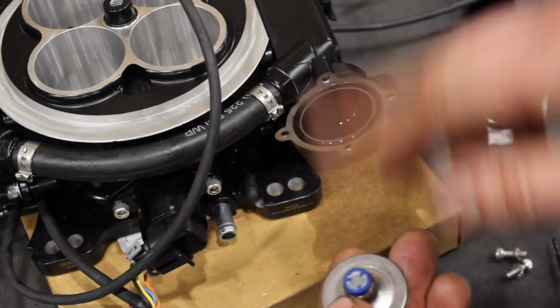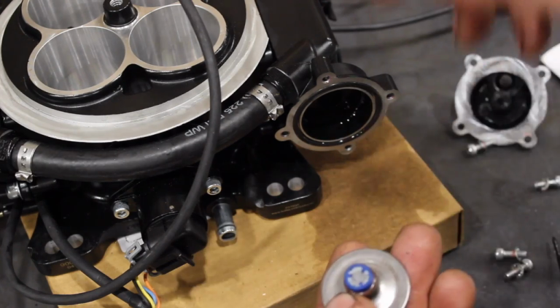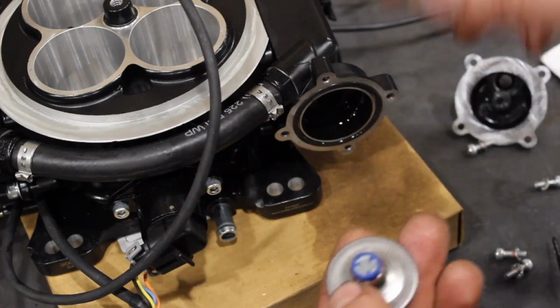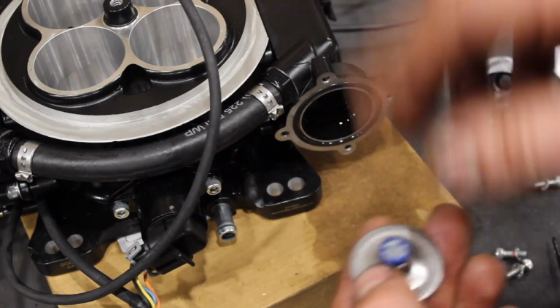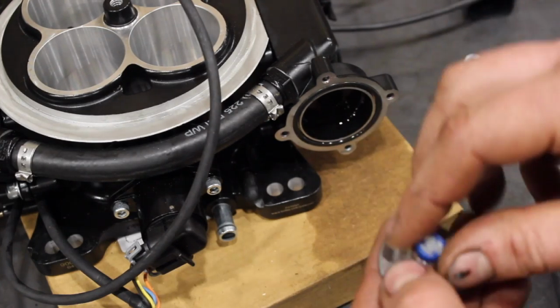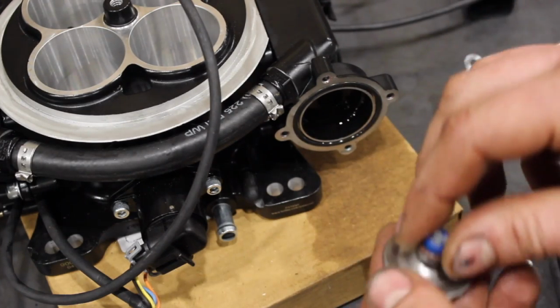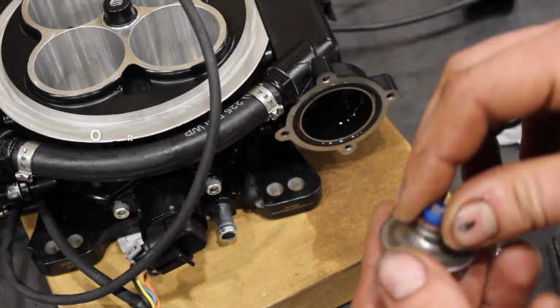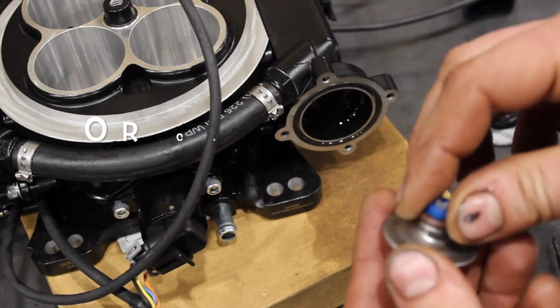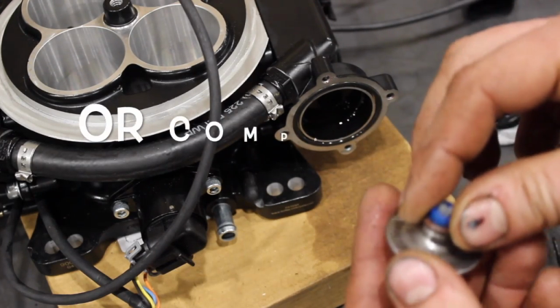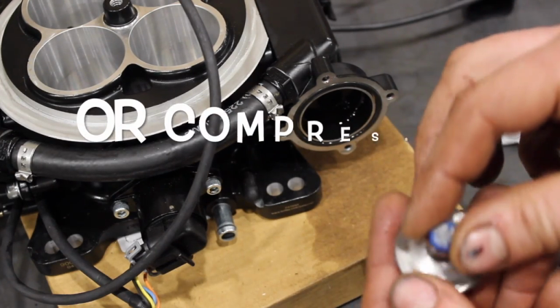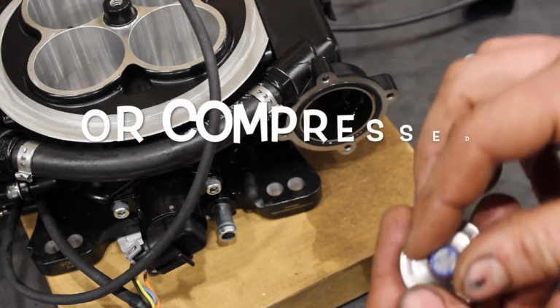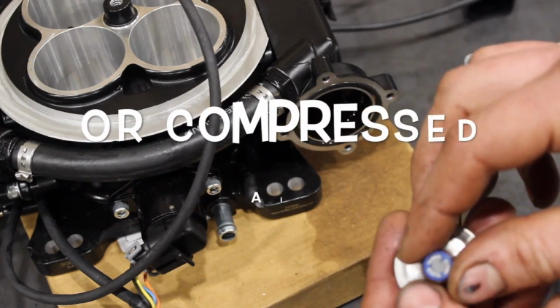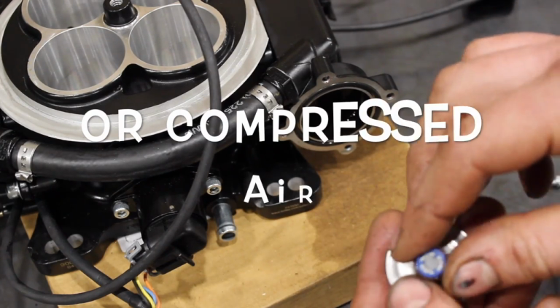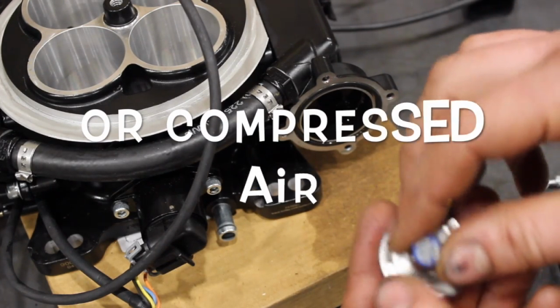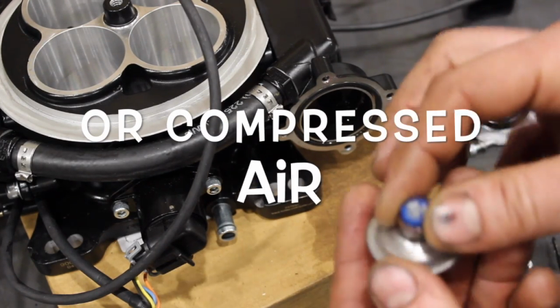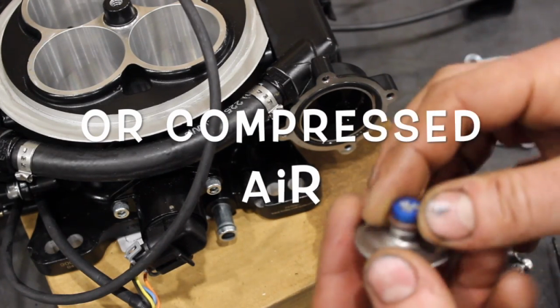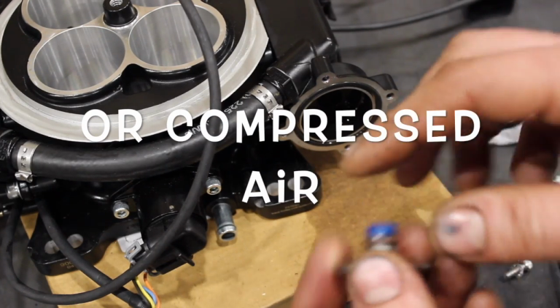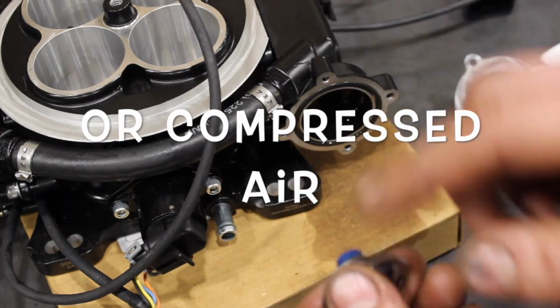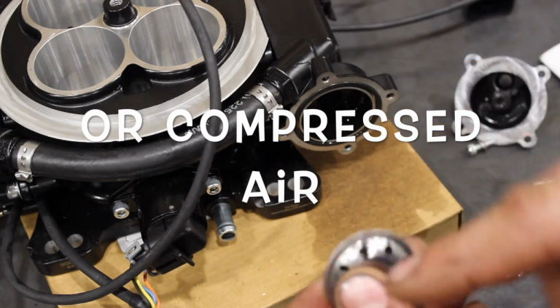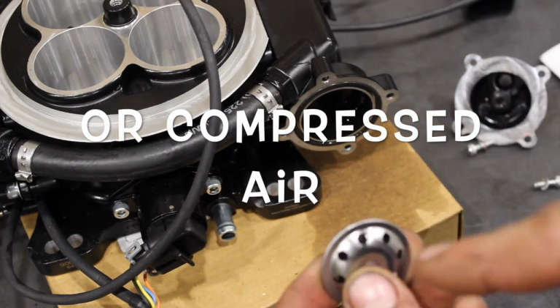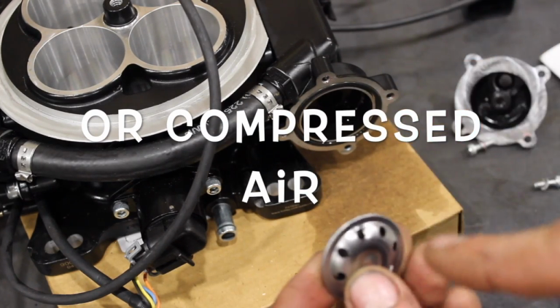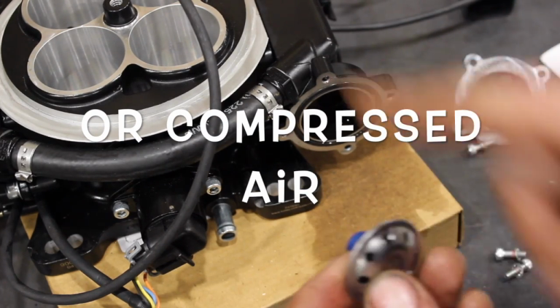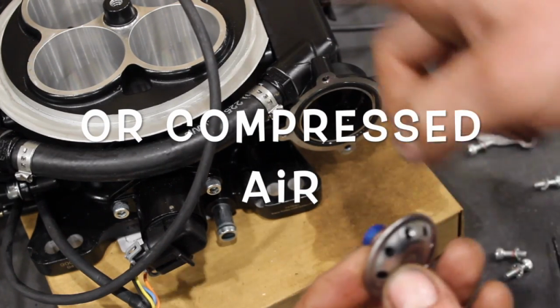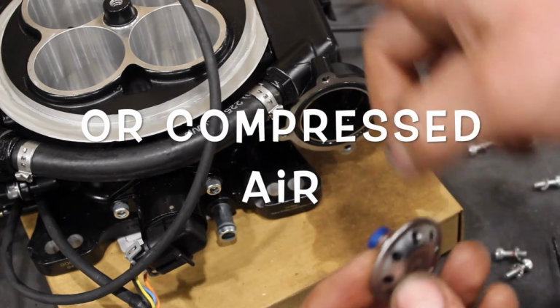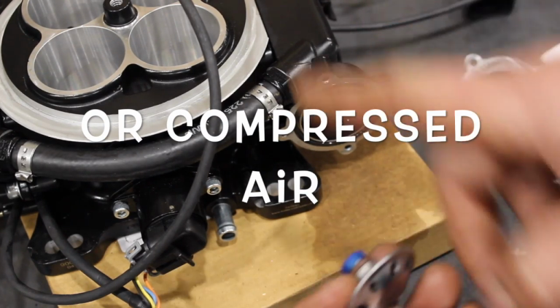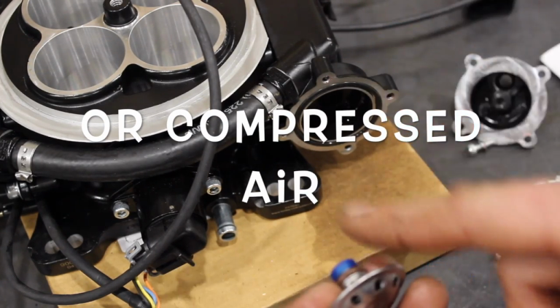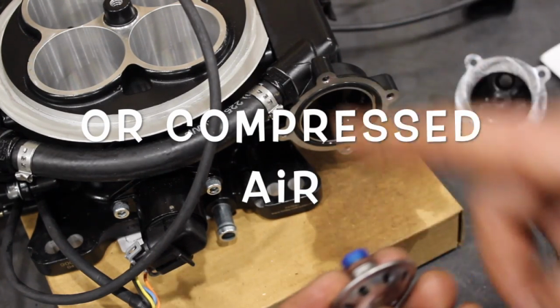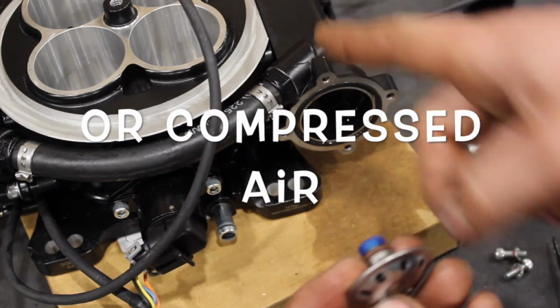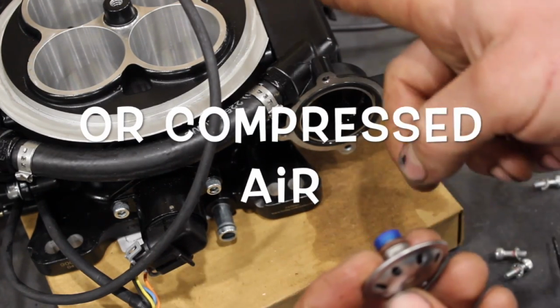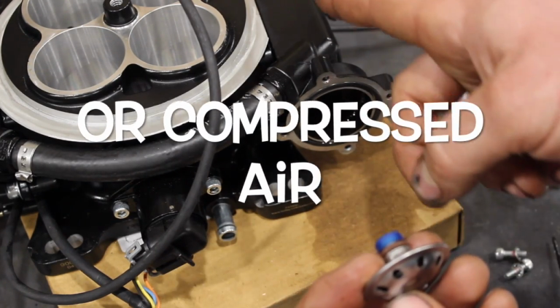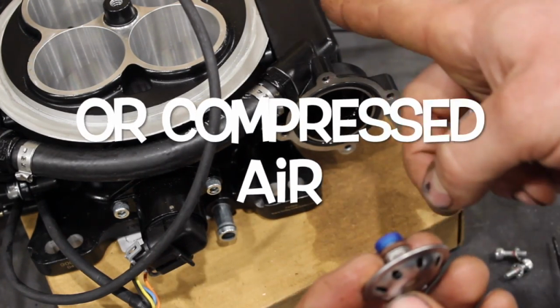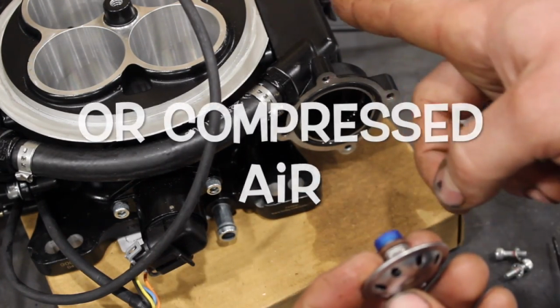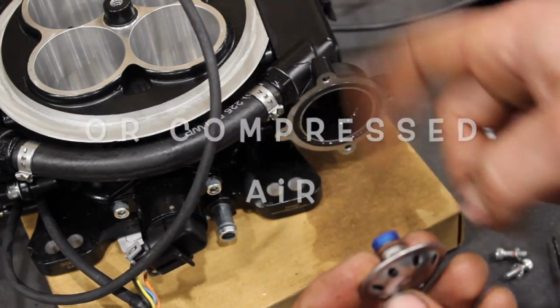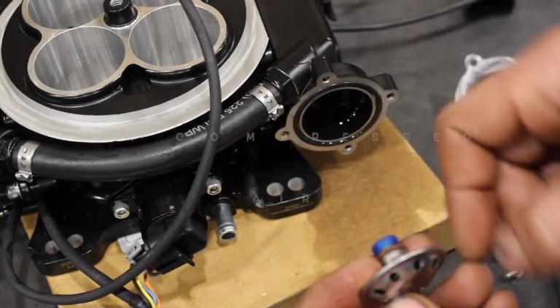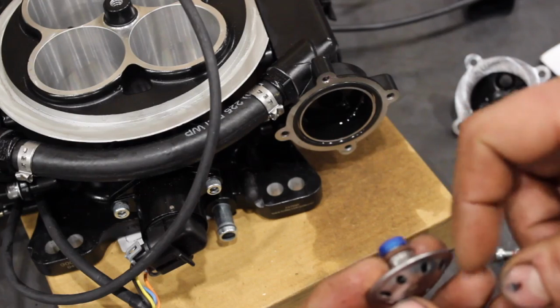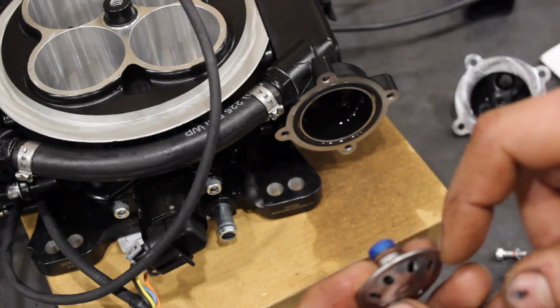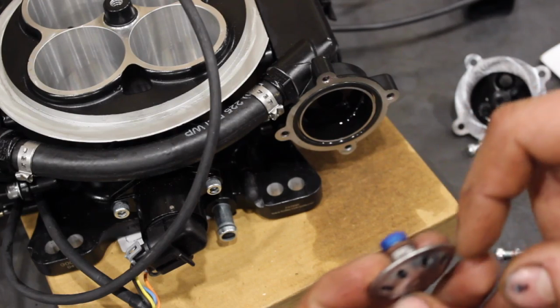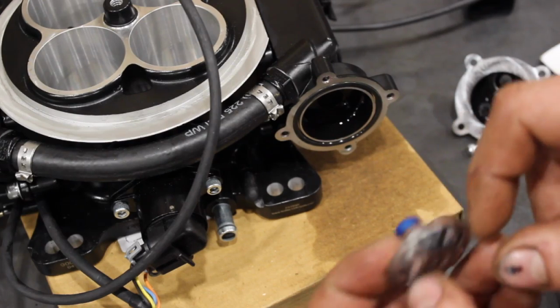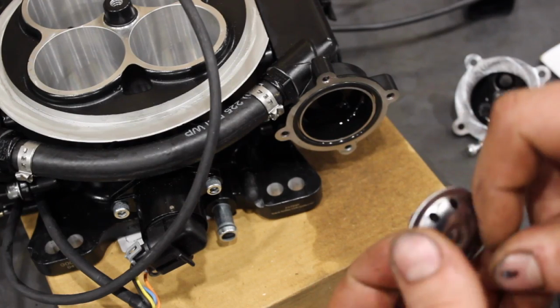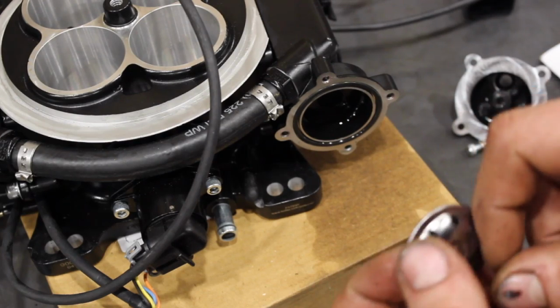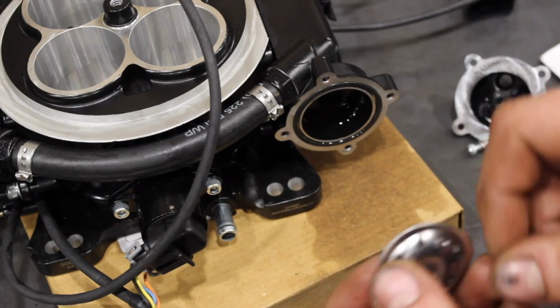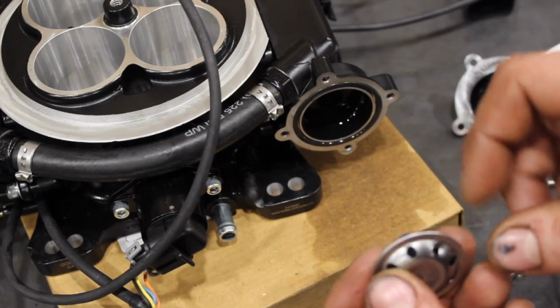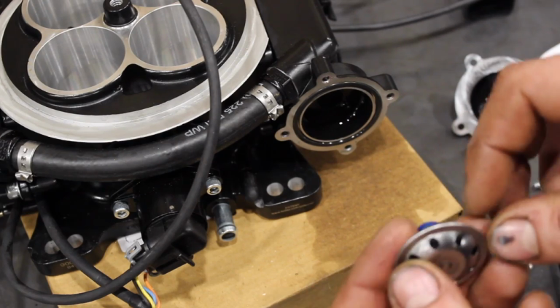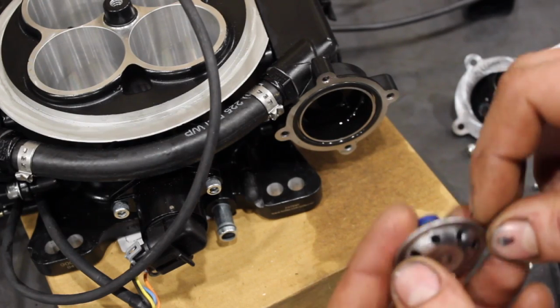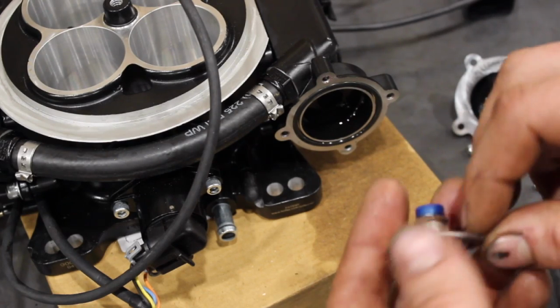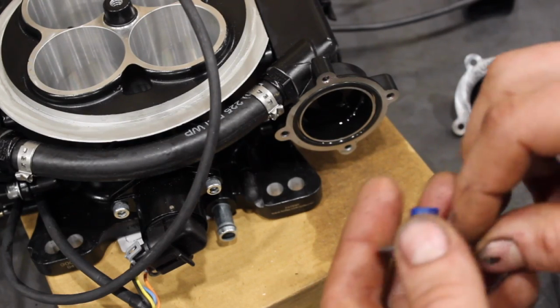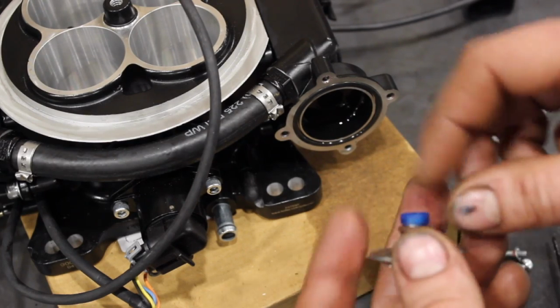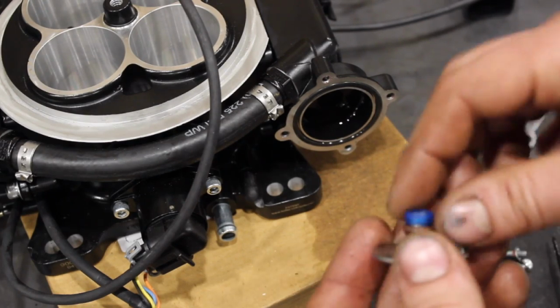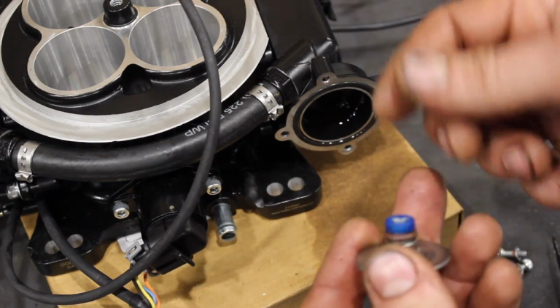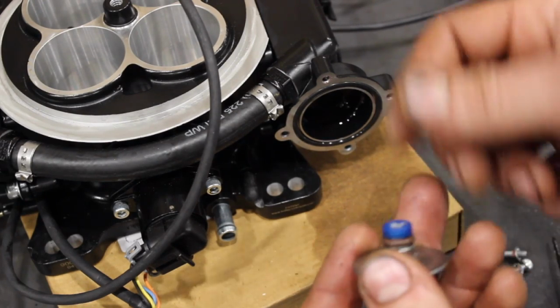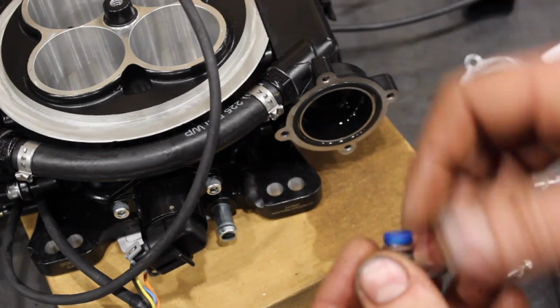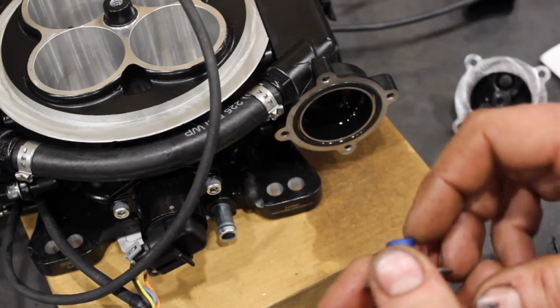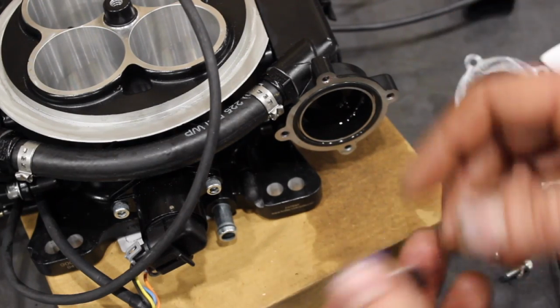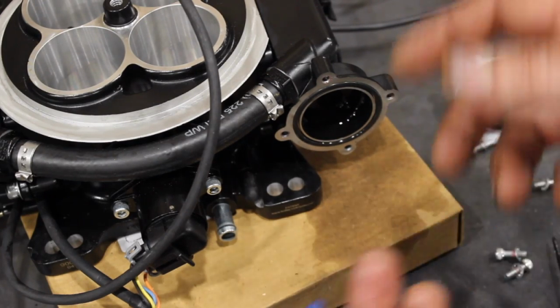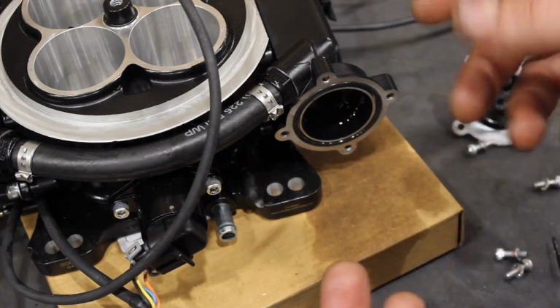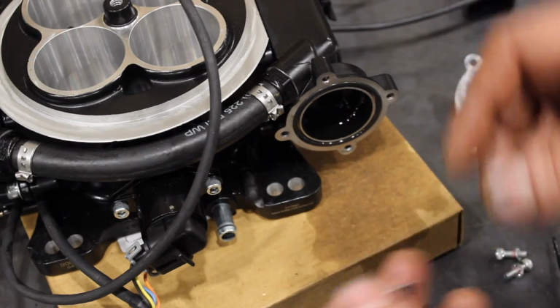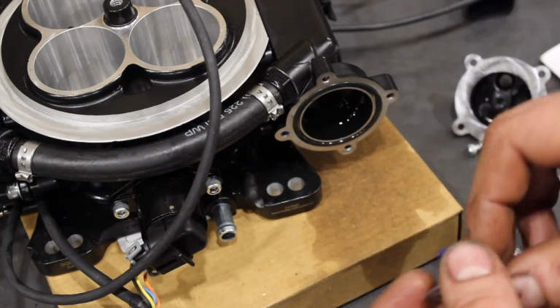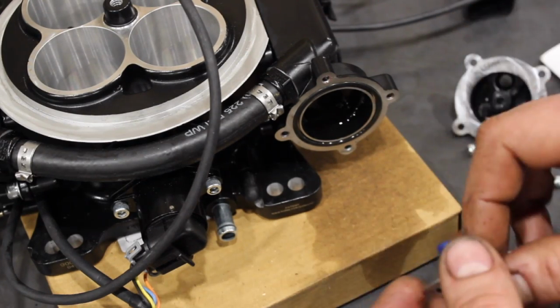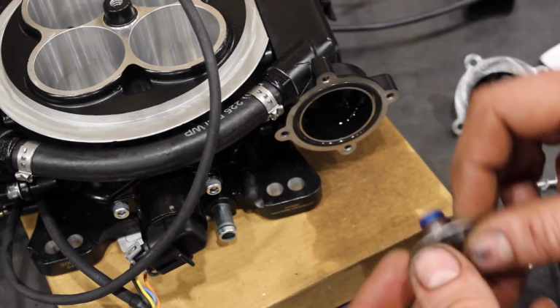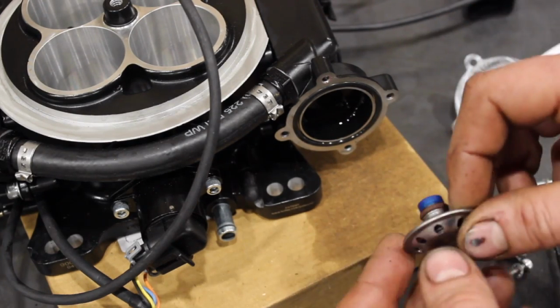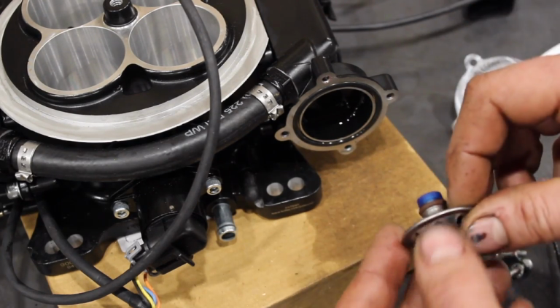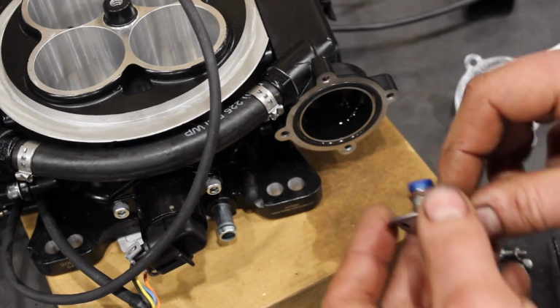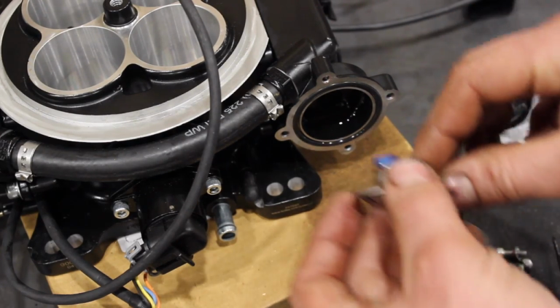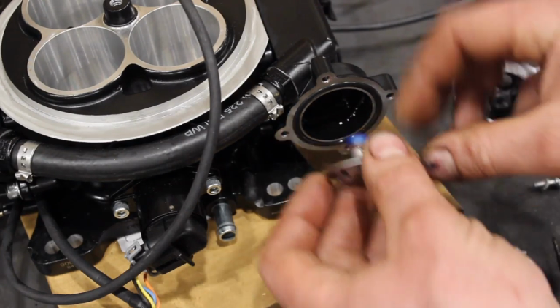But if your fuel pressure is high, just take a look at that screen and blow it out with some brake cleaner in the opposite direction — push it out that way through the screen once you pop it off — and you should be good to go.